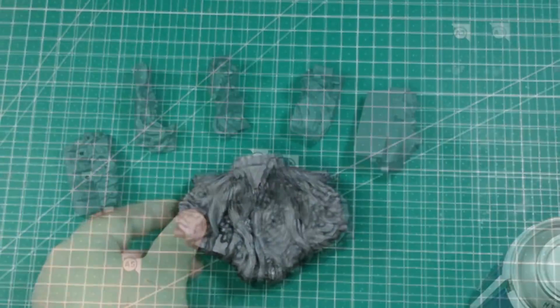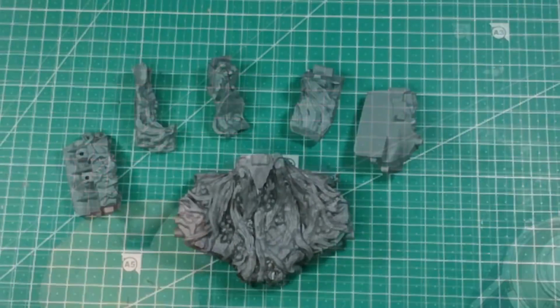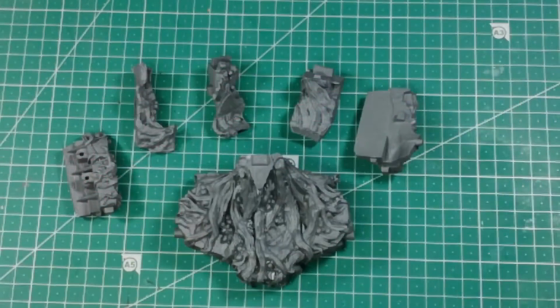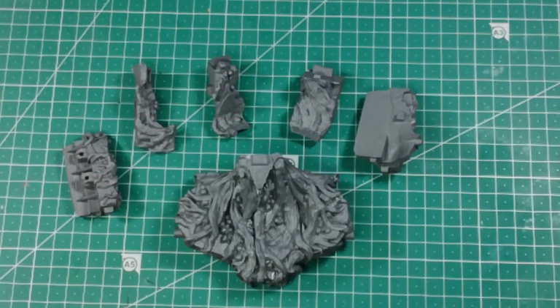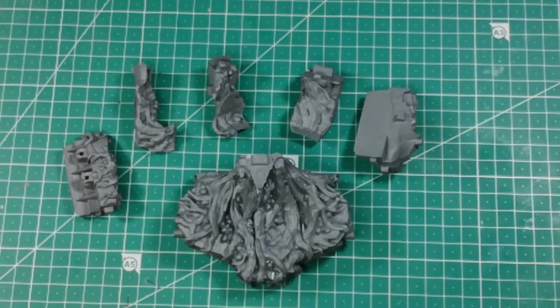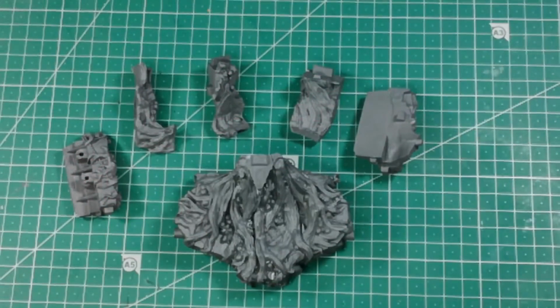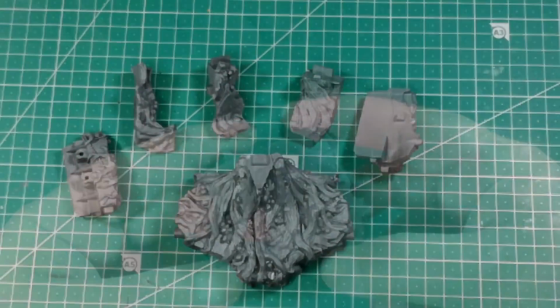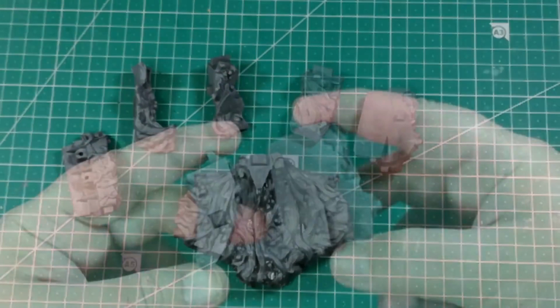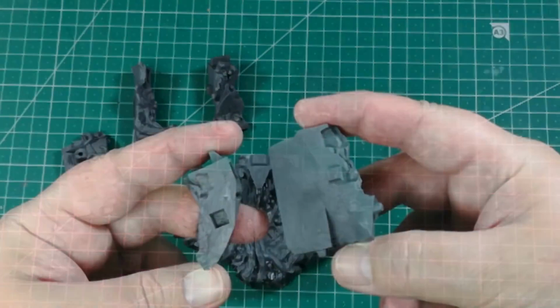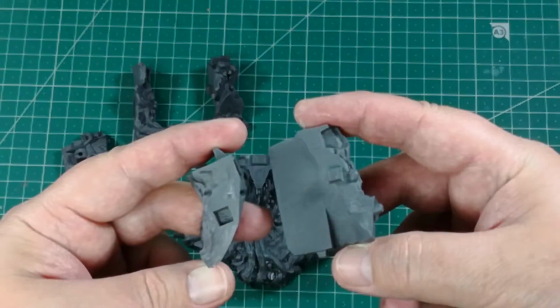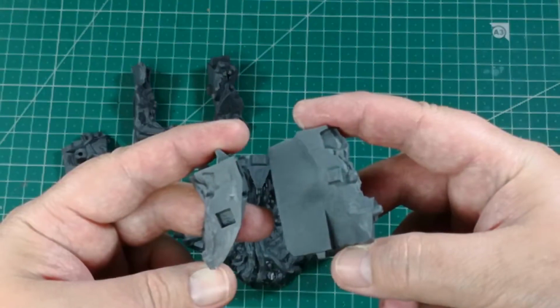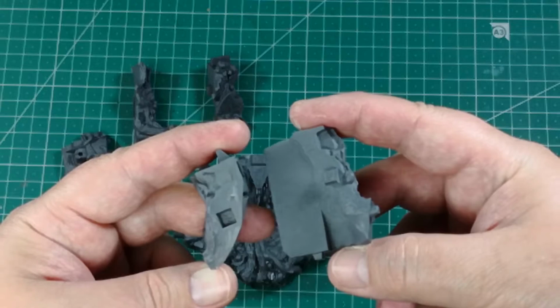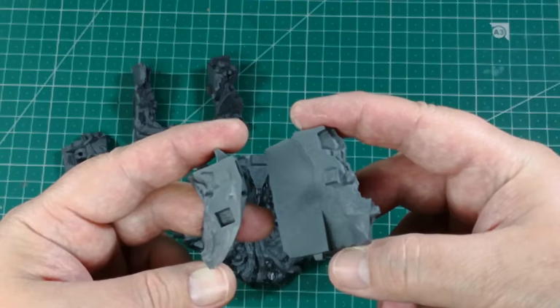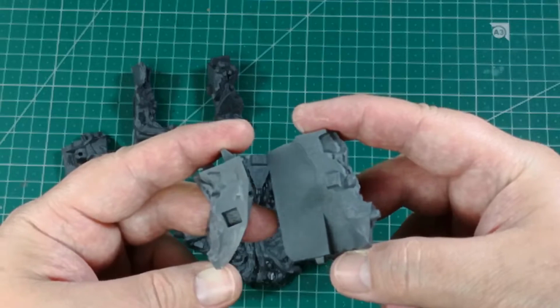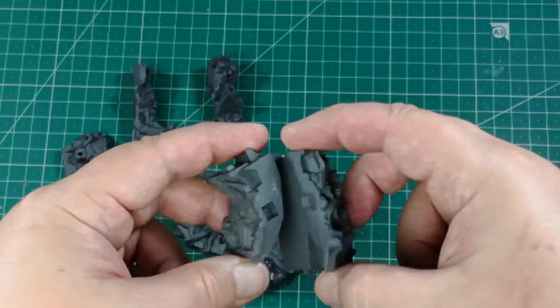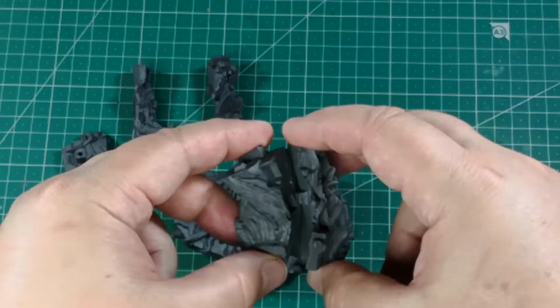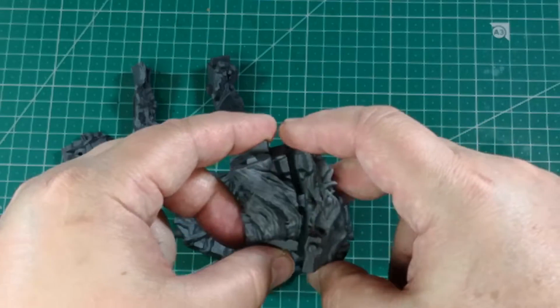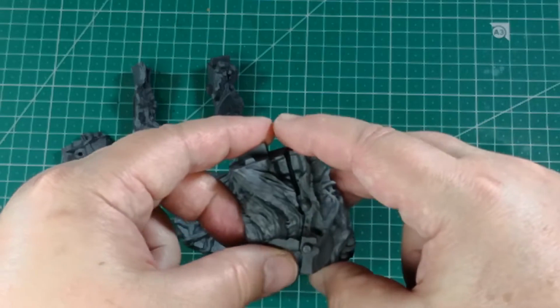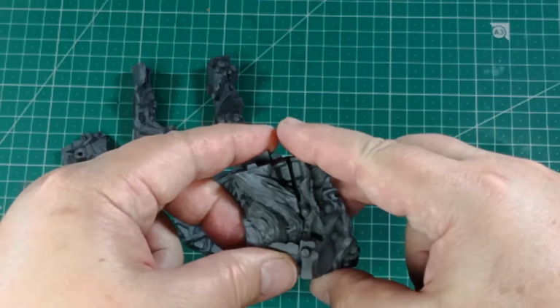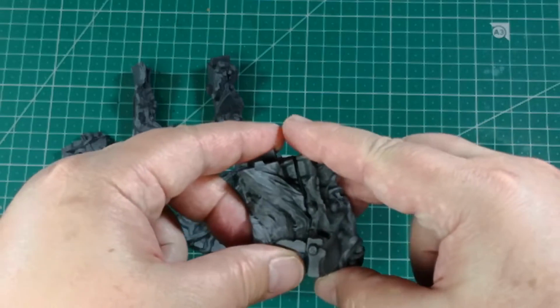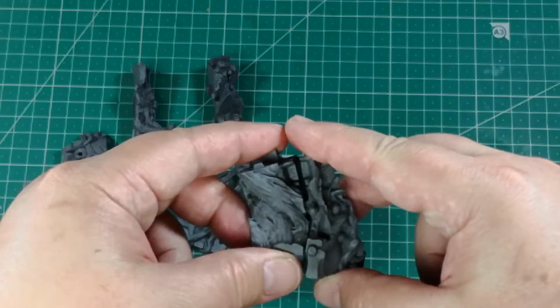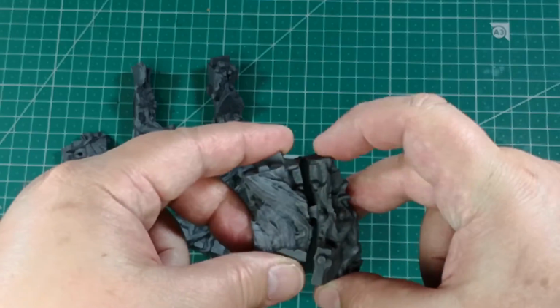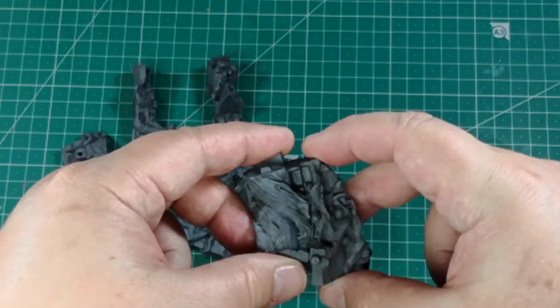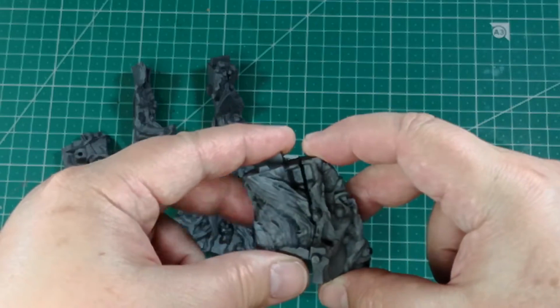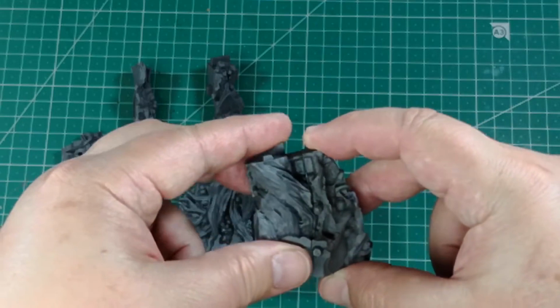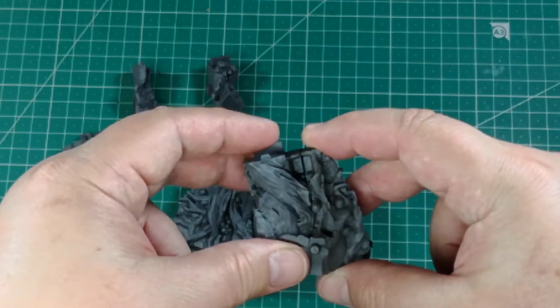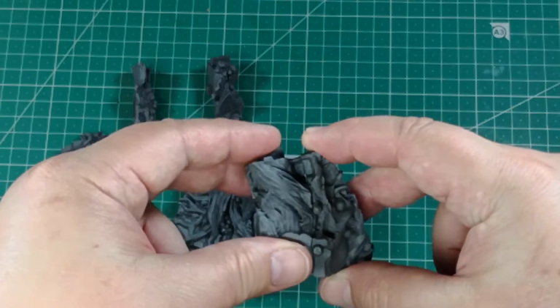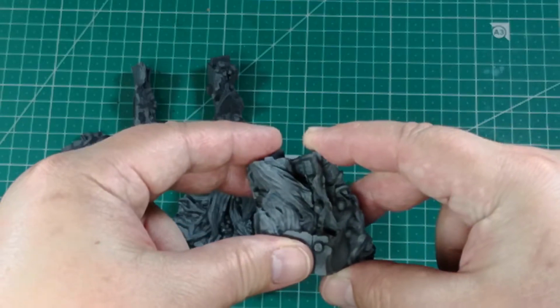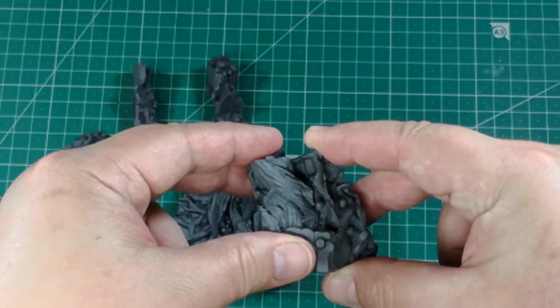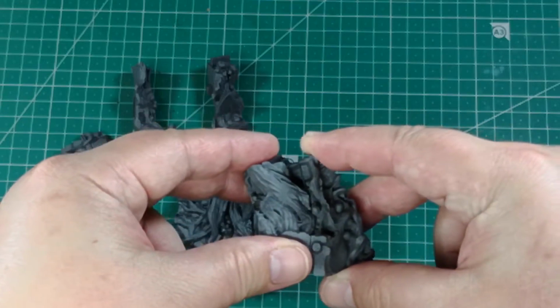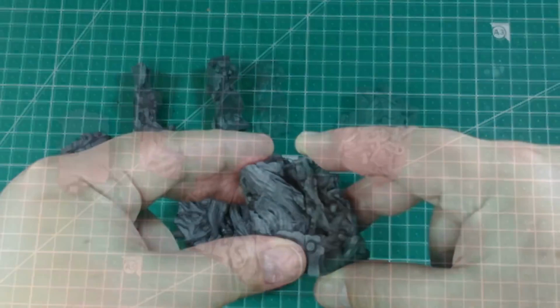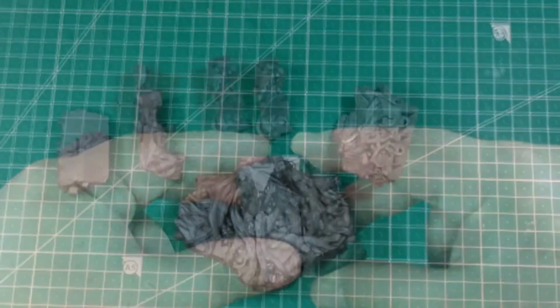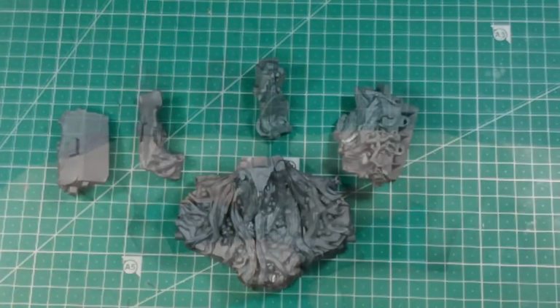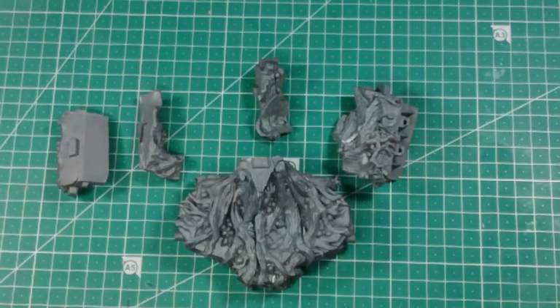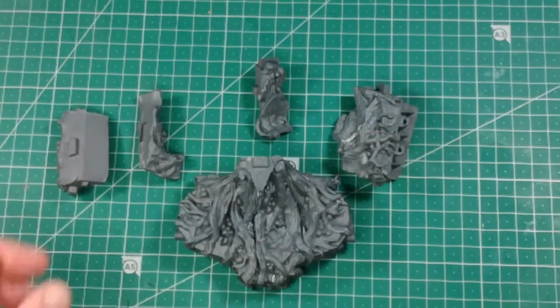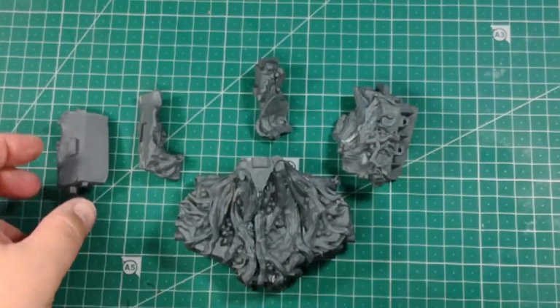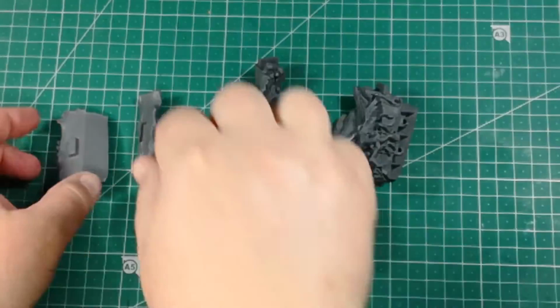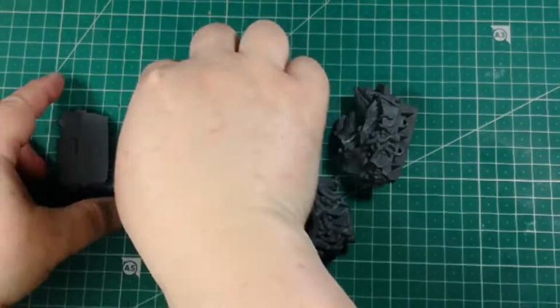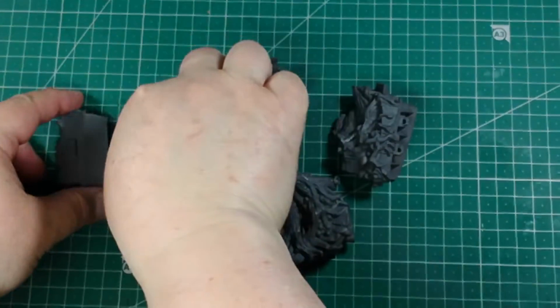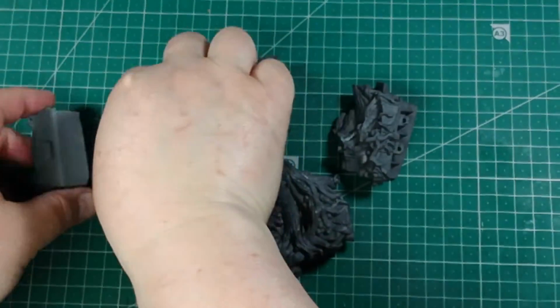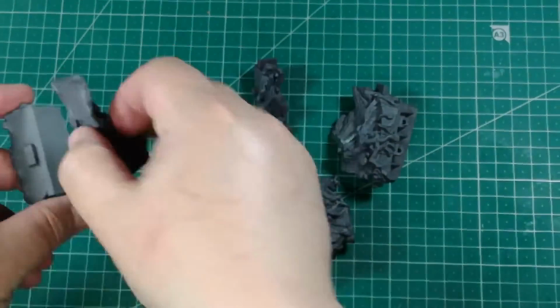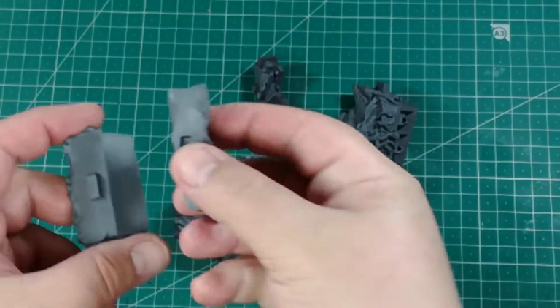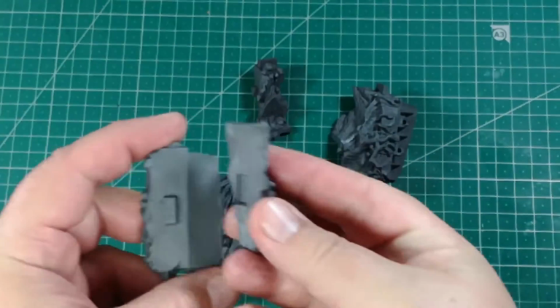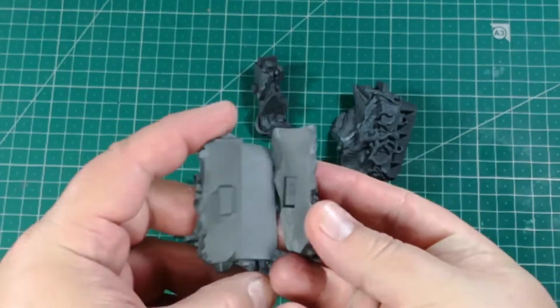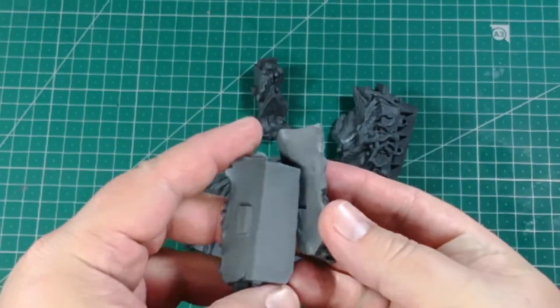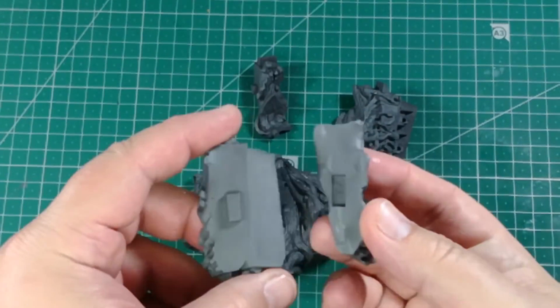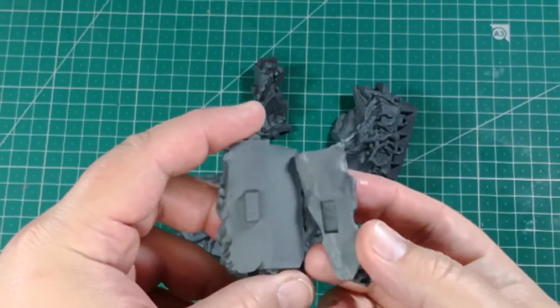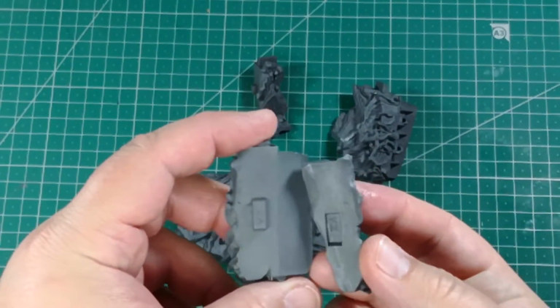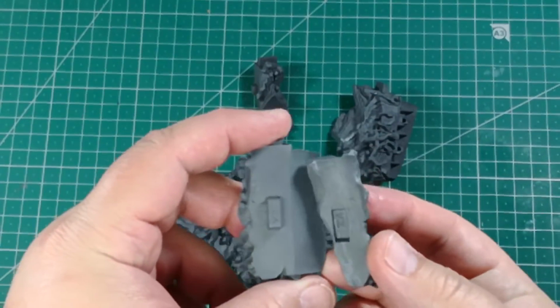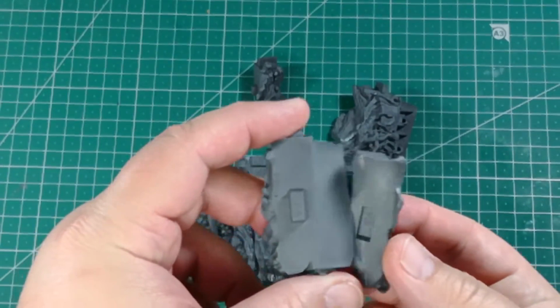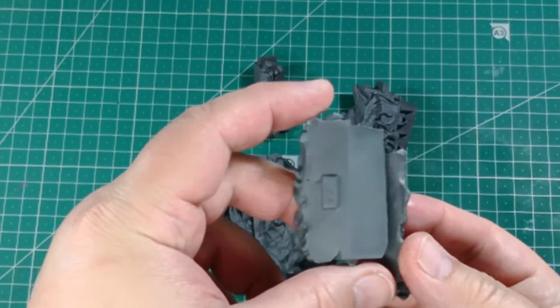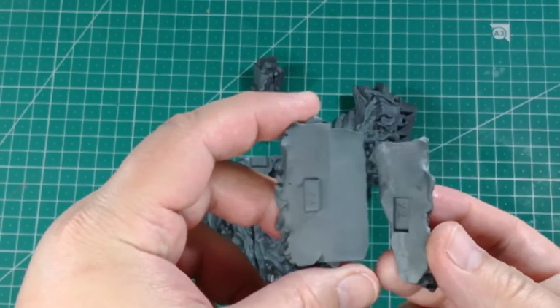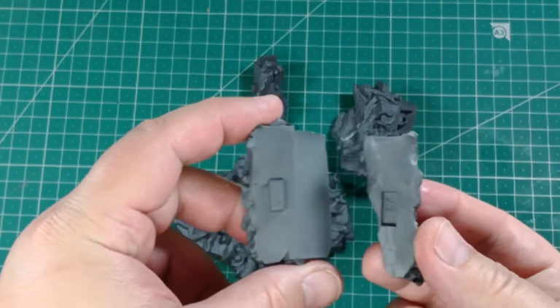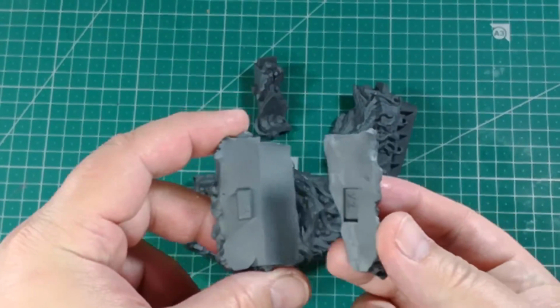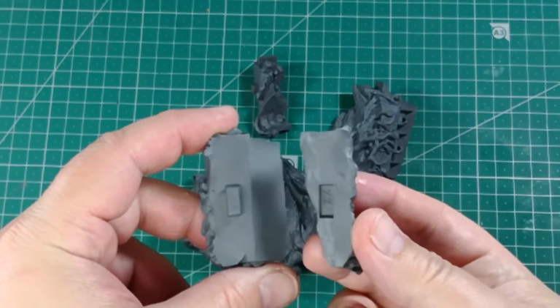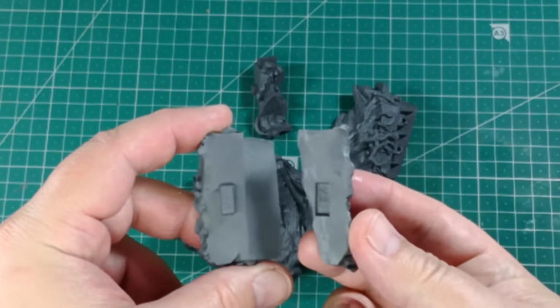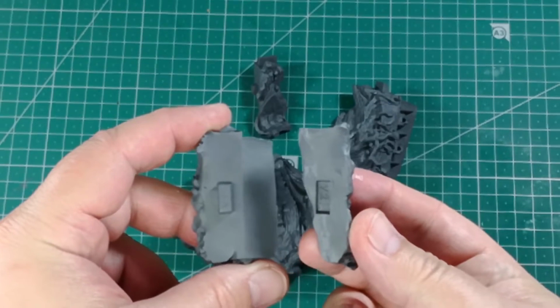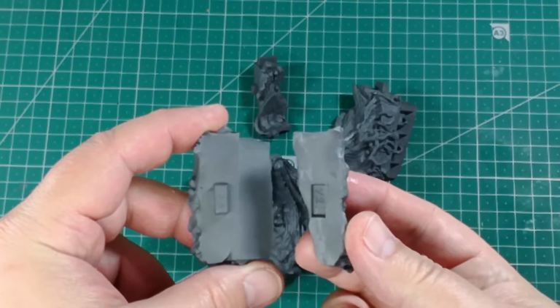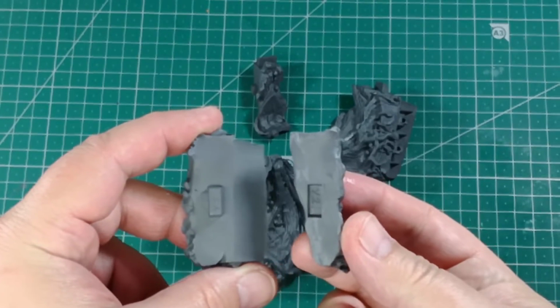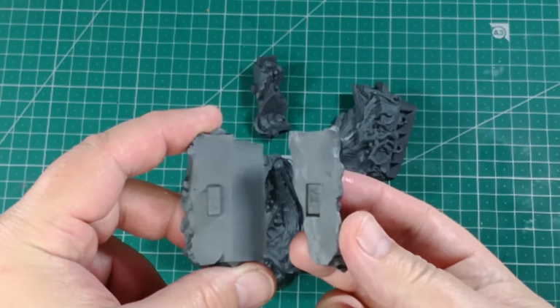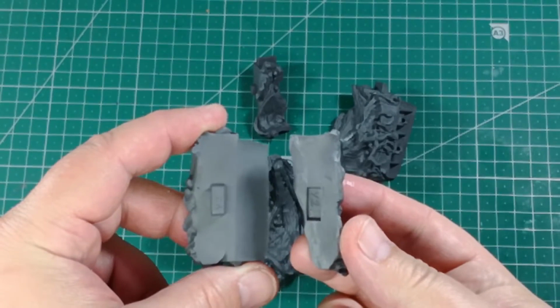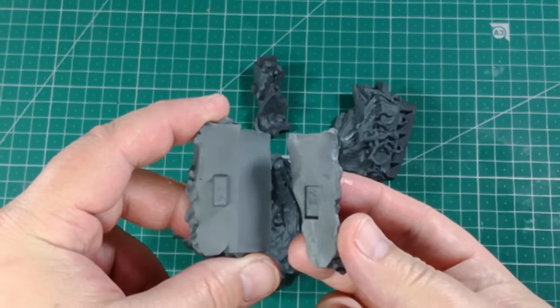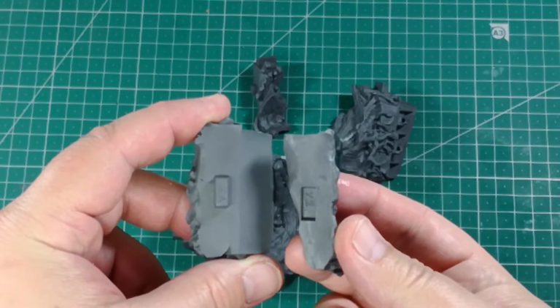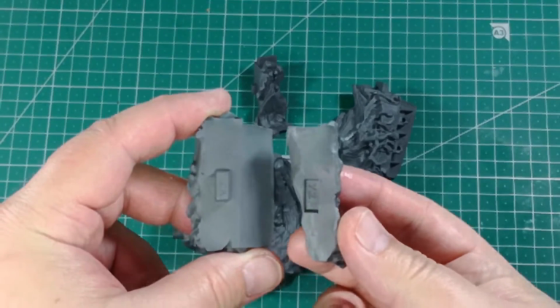We continue with the central section of the main body. We follow the number-letter joints guide as we did before.